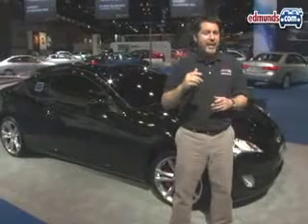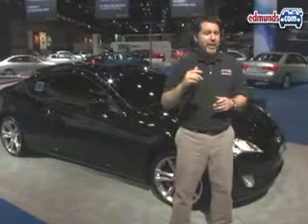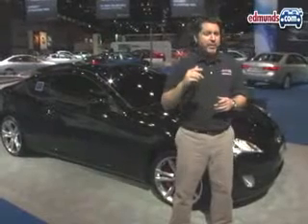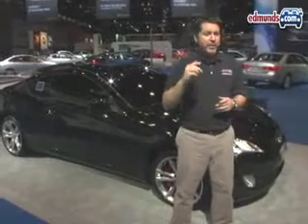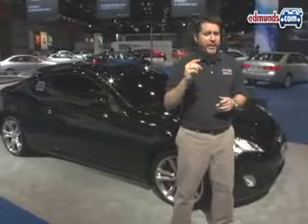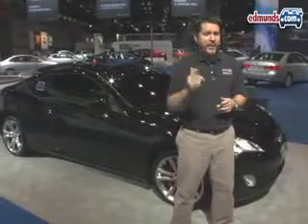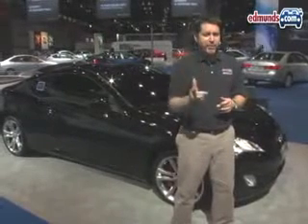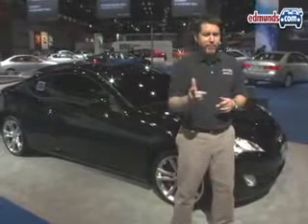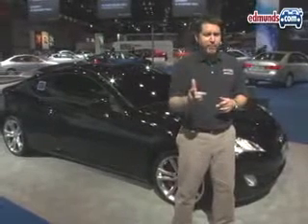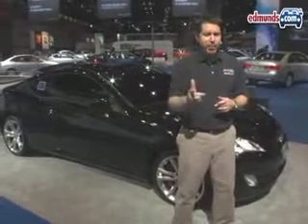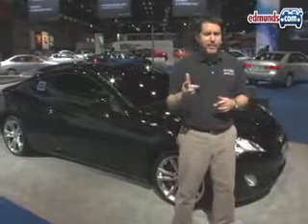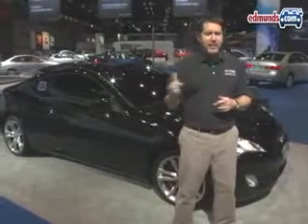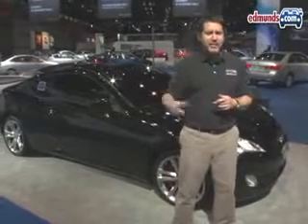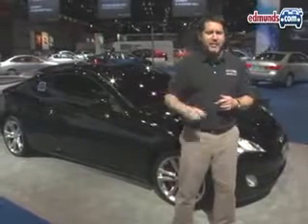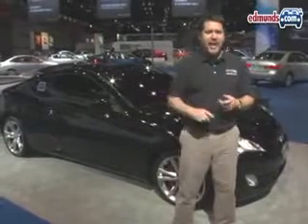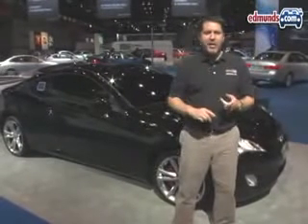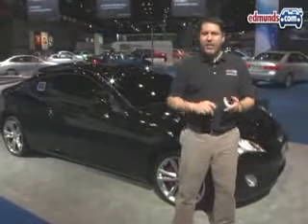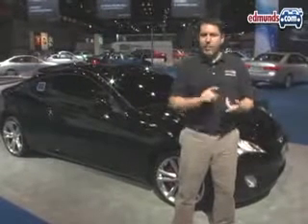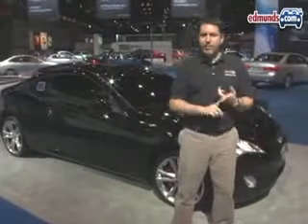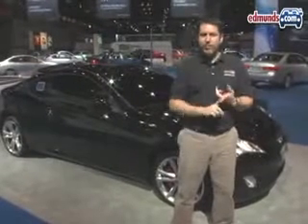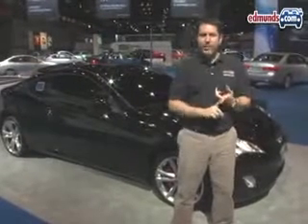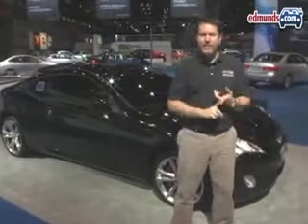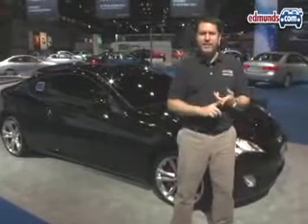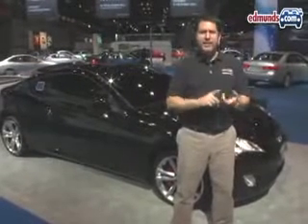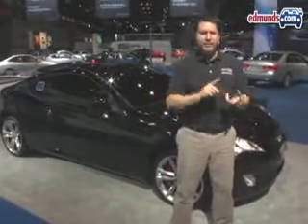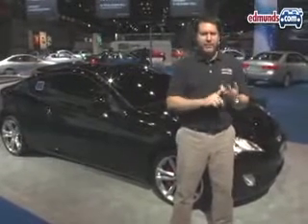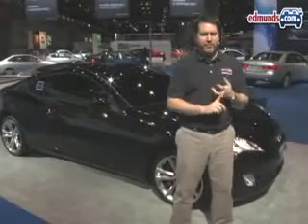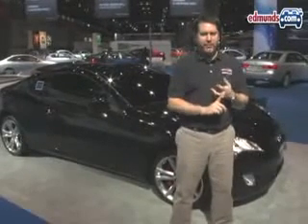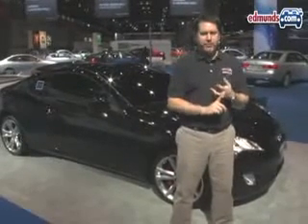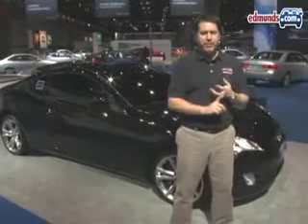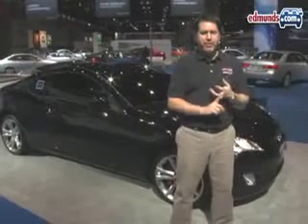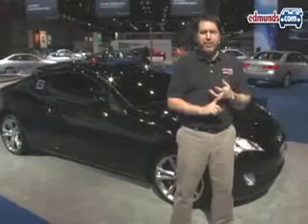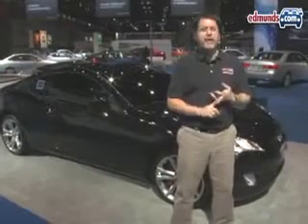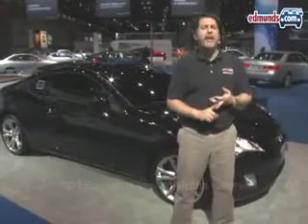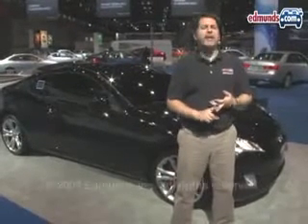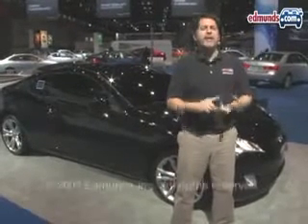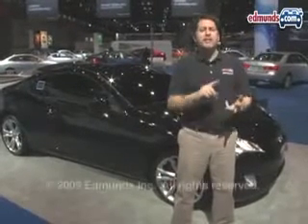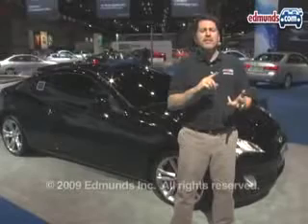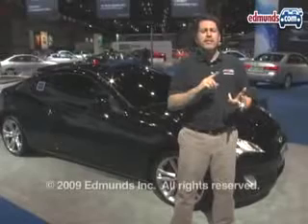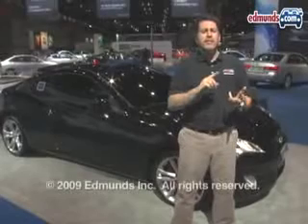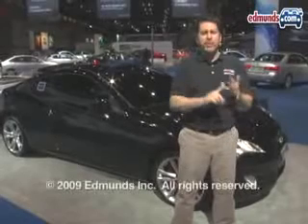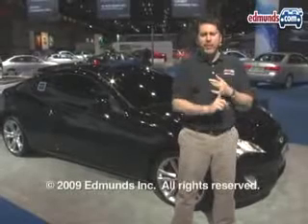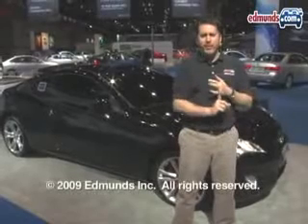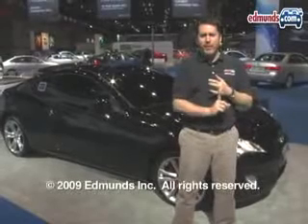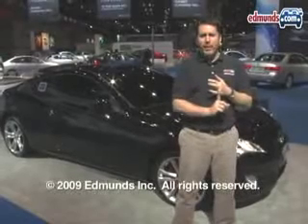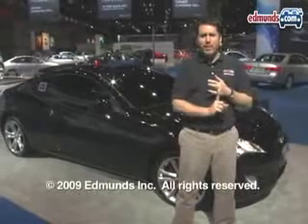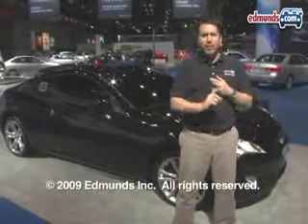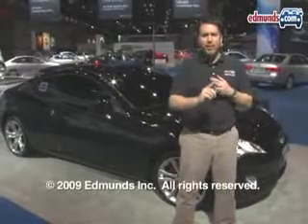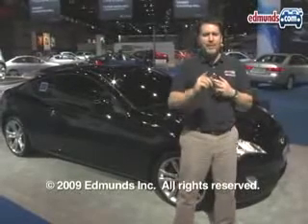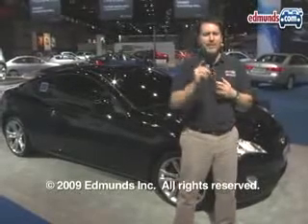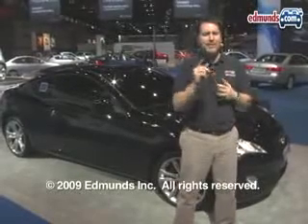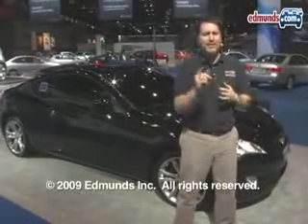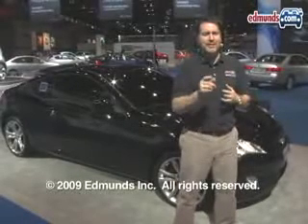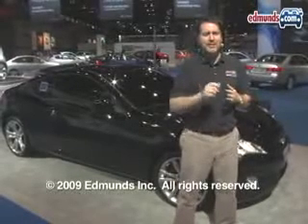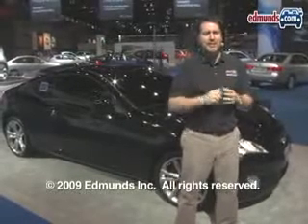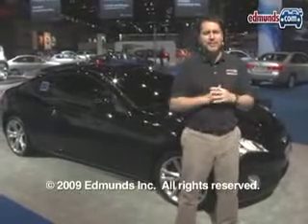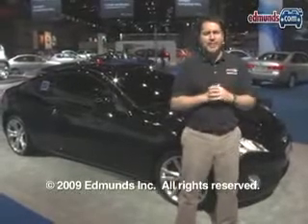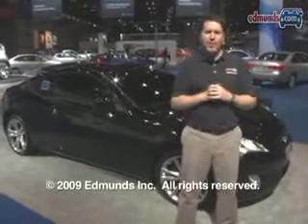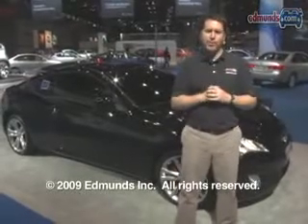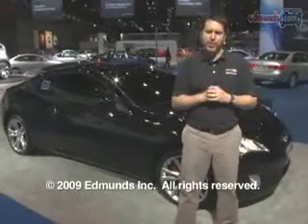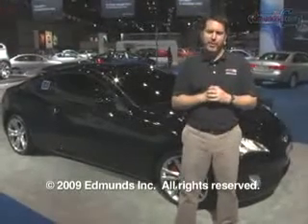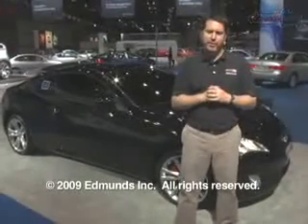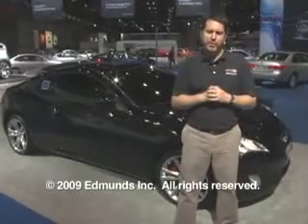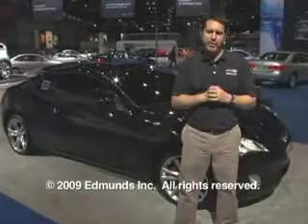To enhance performance, they add upgraded brakes, stiffer suspension, and a limited-slip rear differential, plus a six-speed manual transmission.